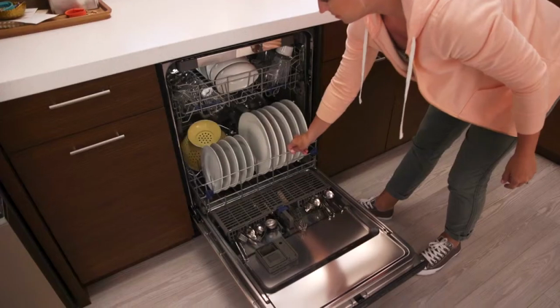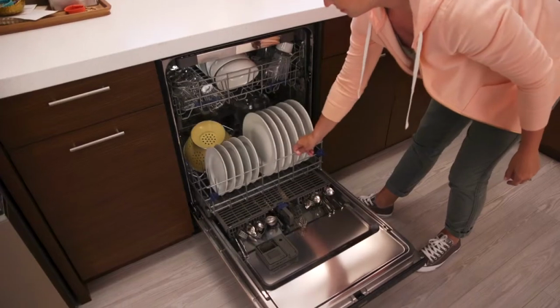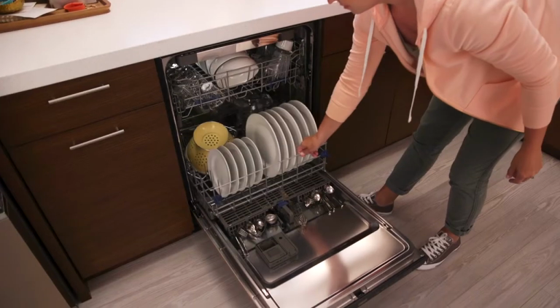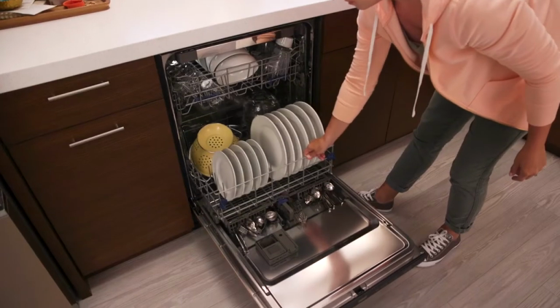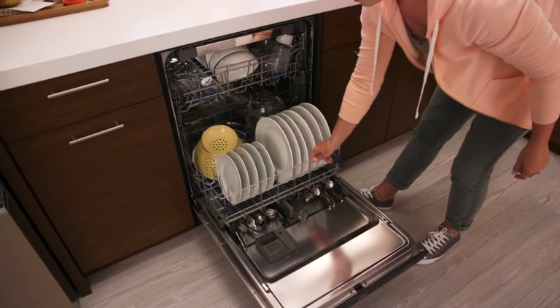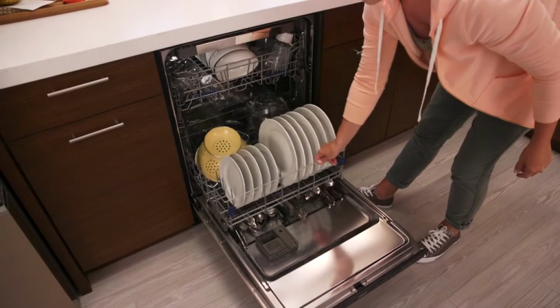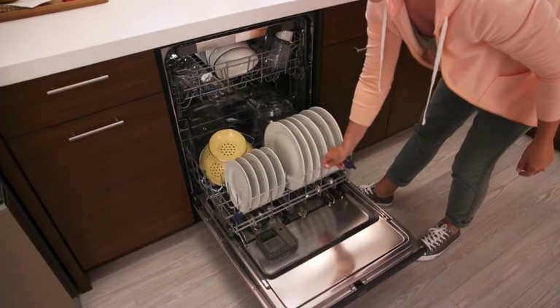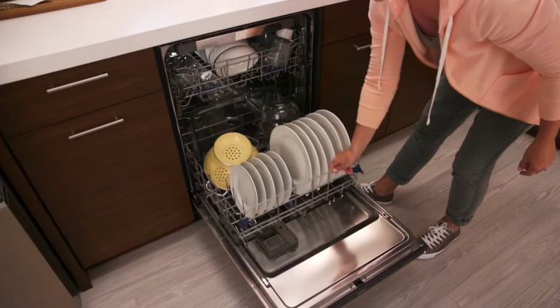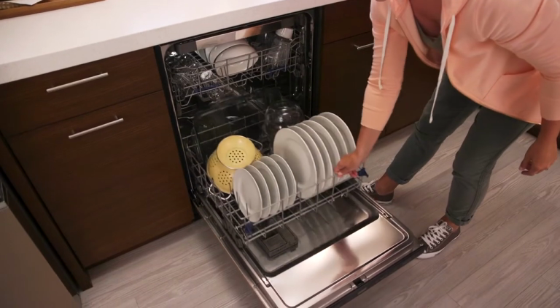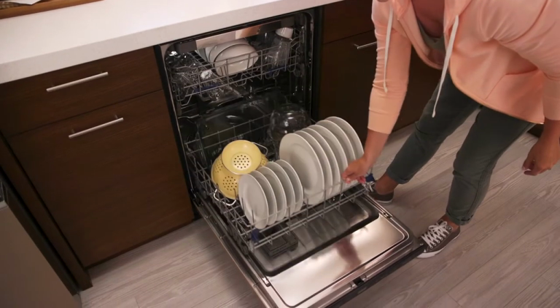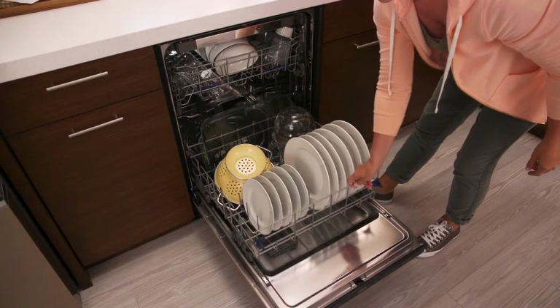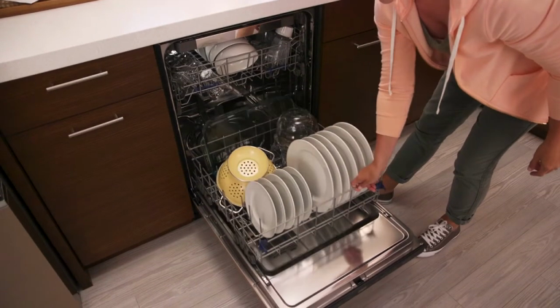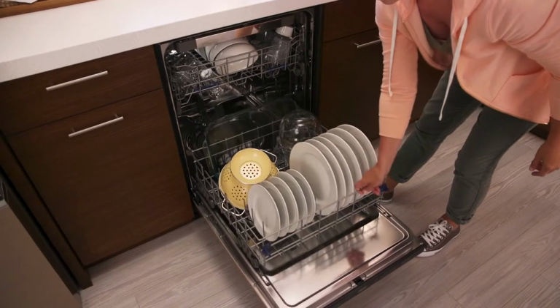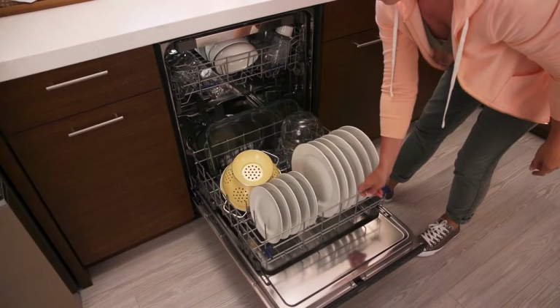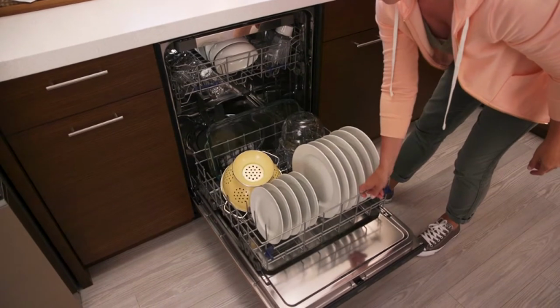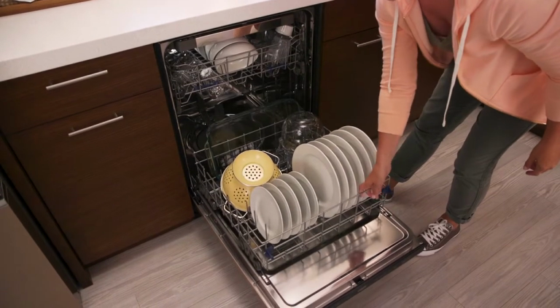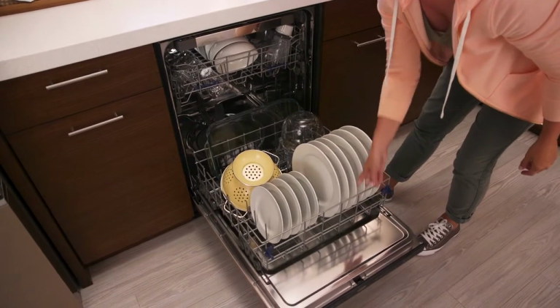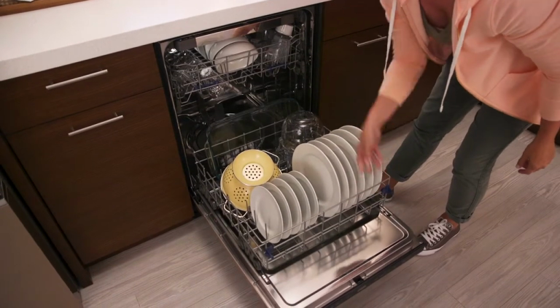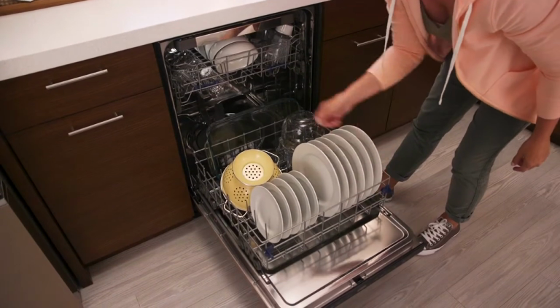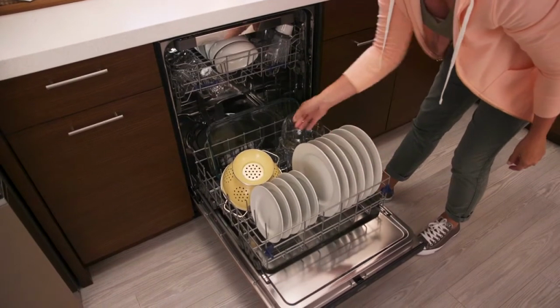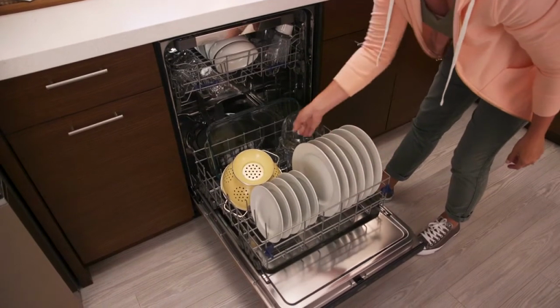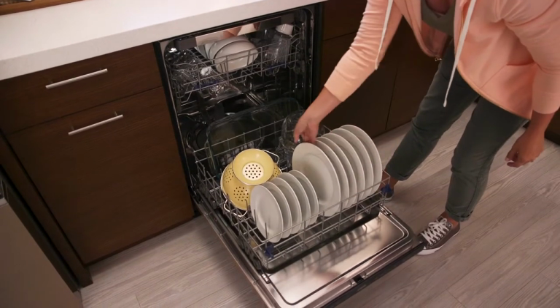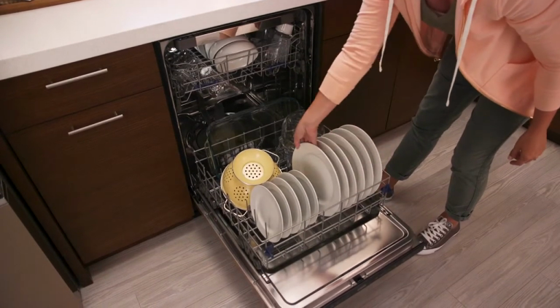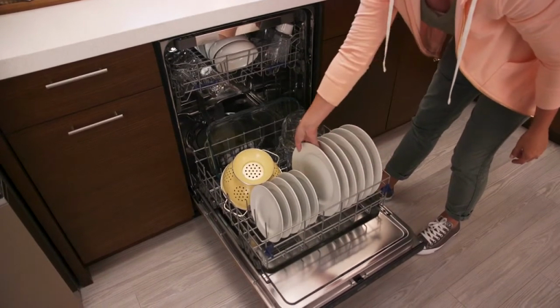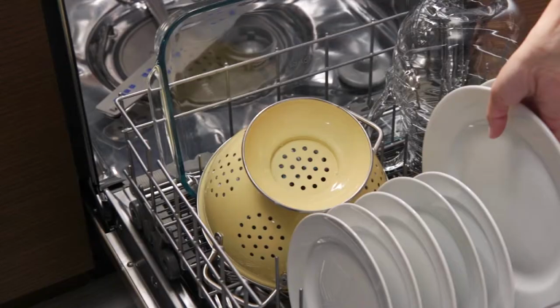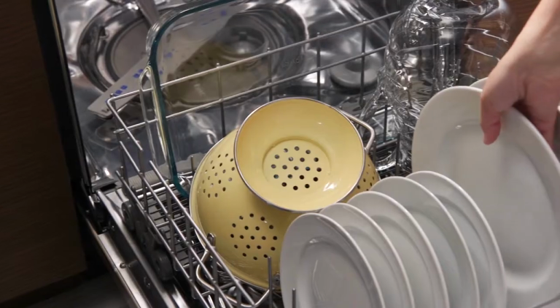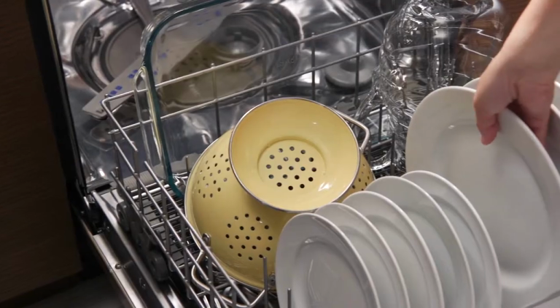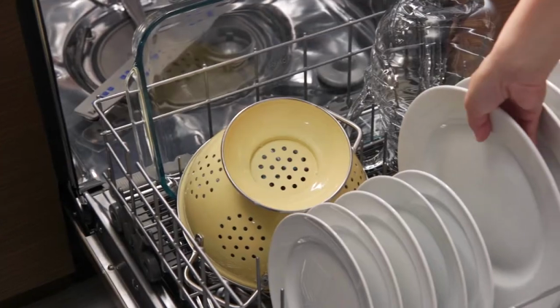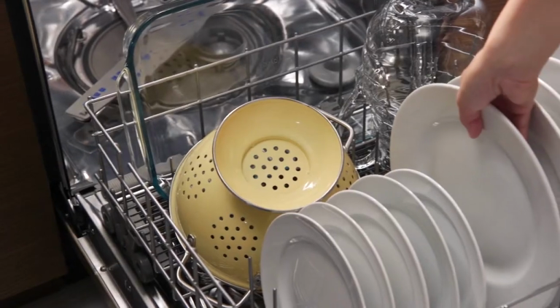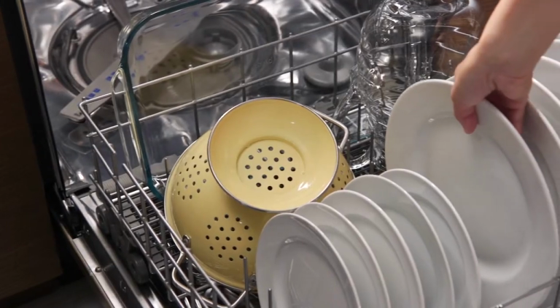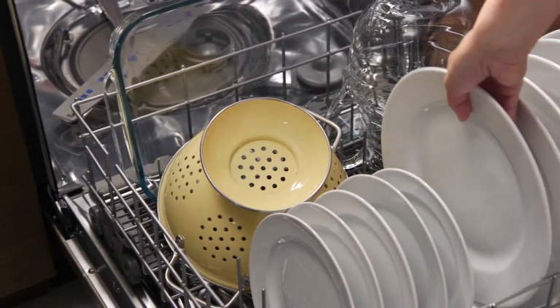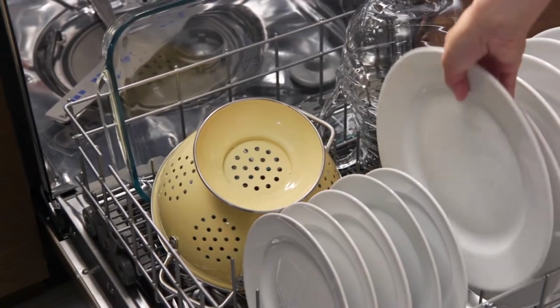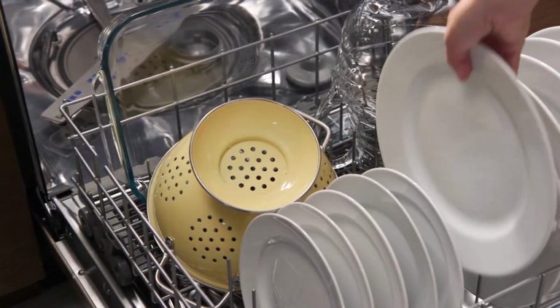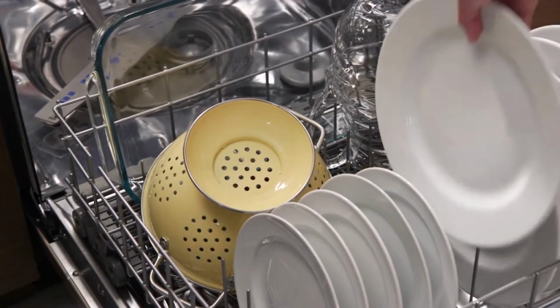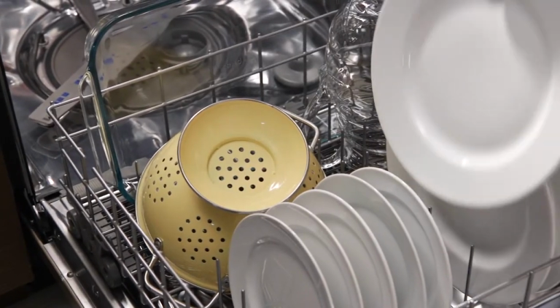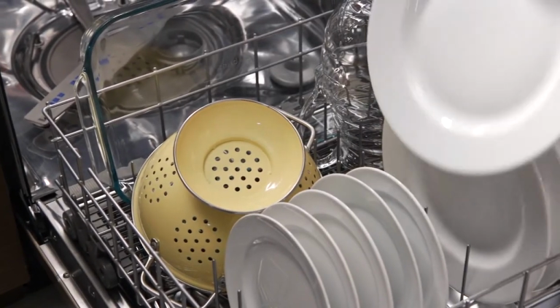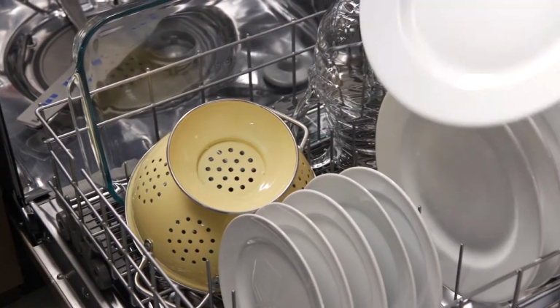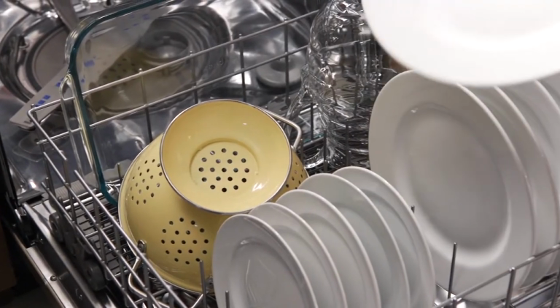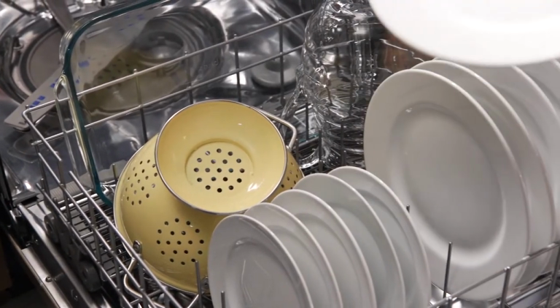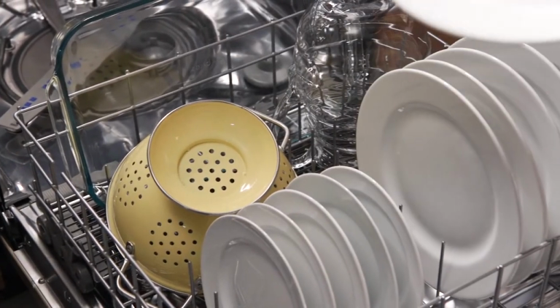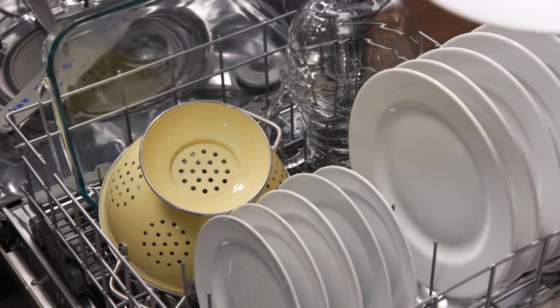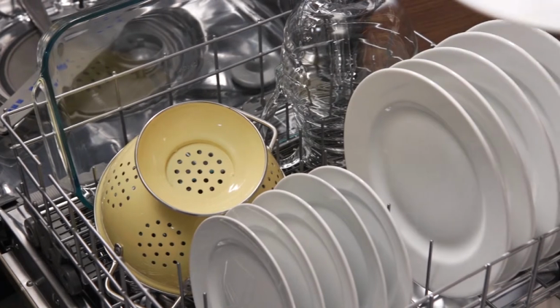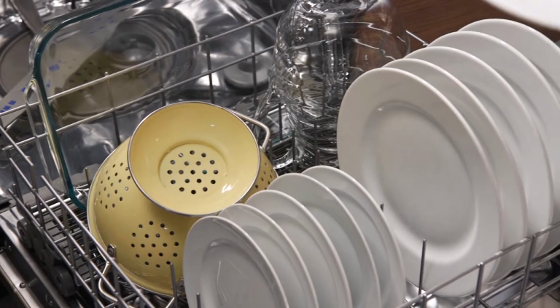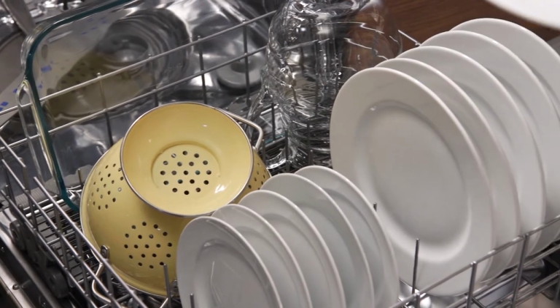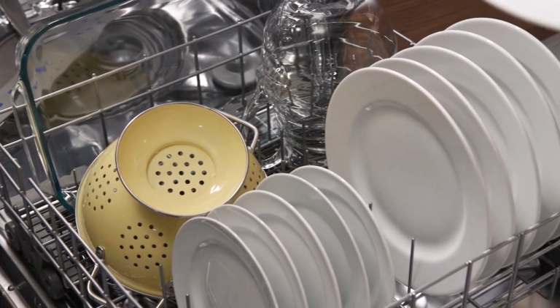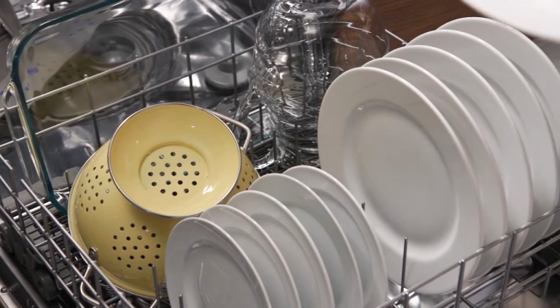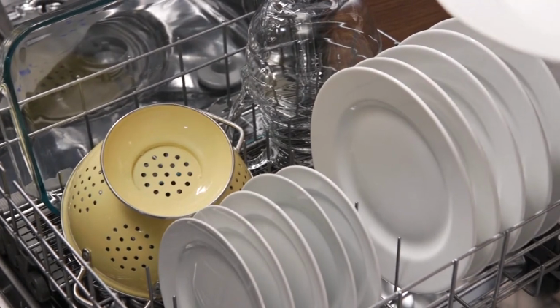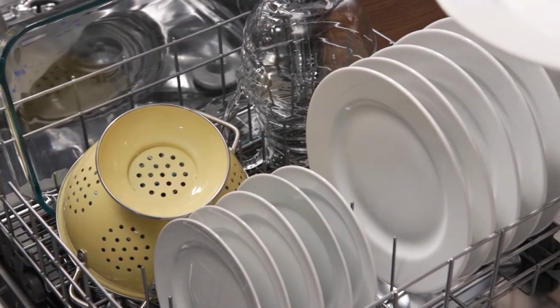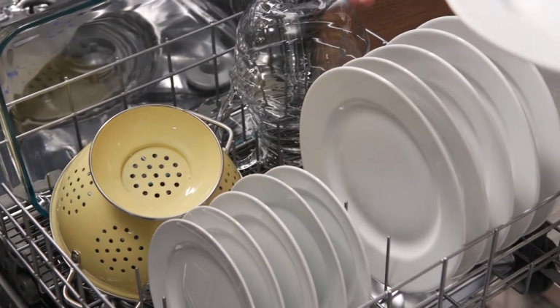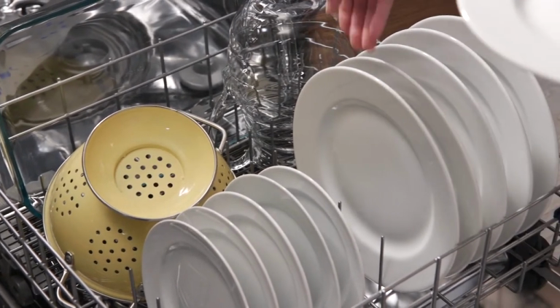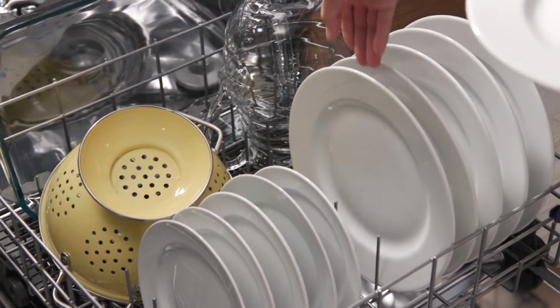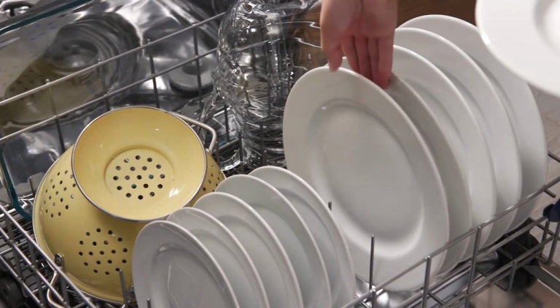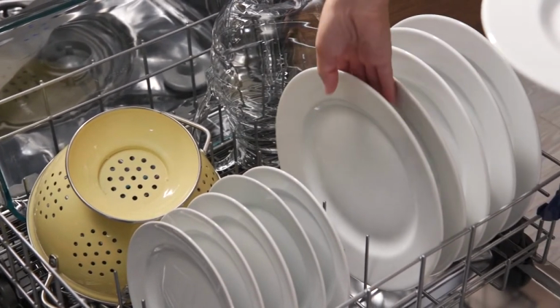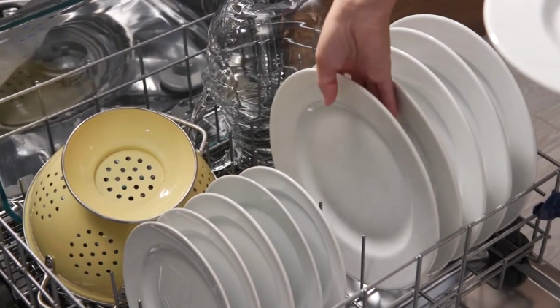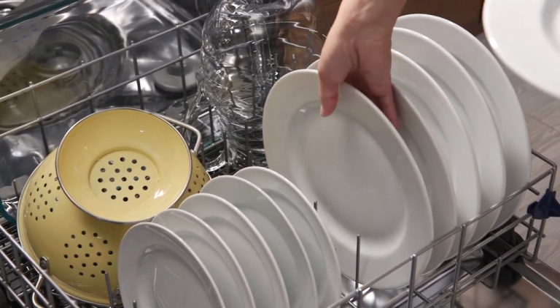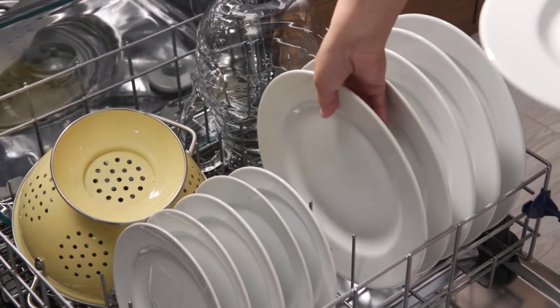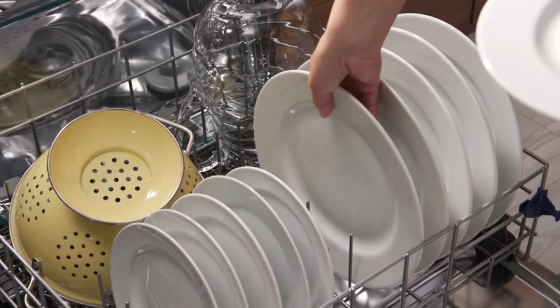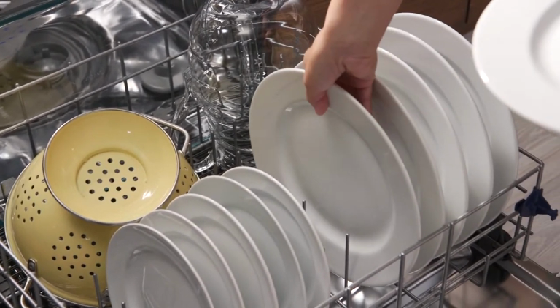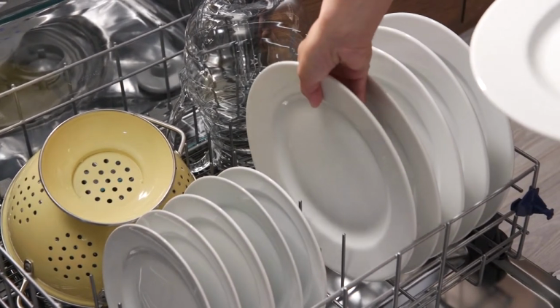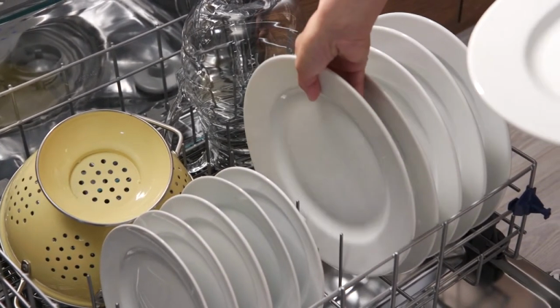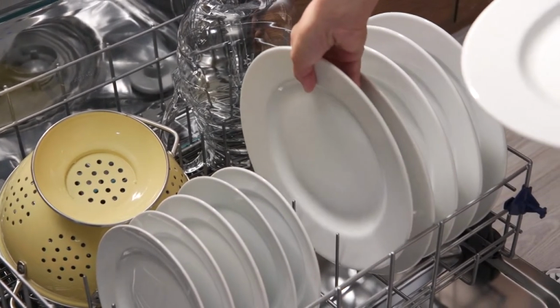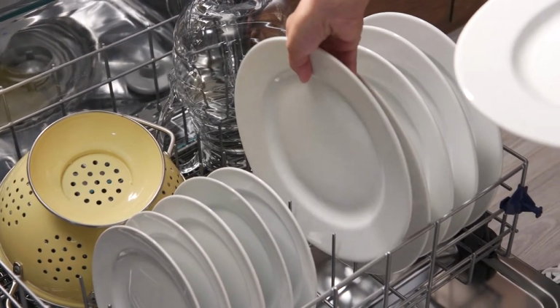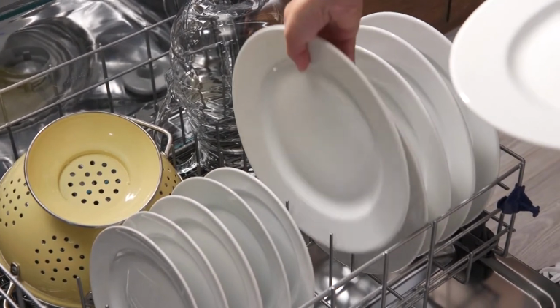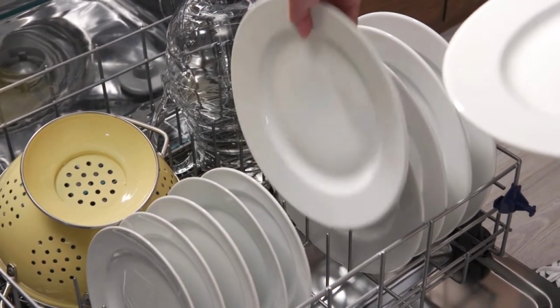Then unload your dishwasher from the bottom up. That way dishes with leftover water don't splash onto items below.